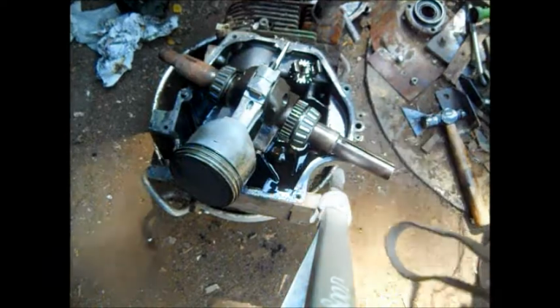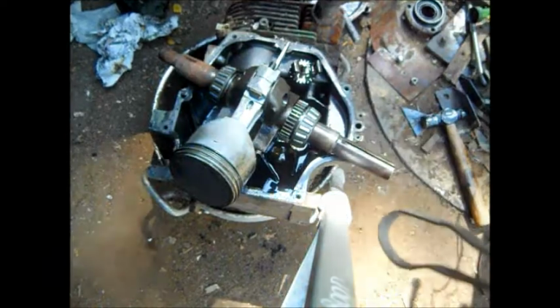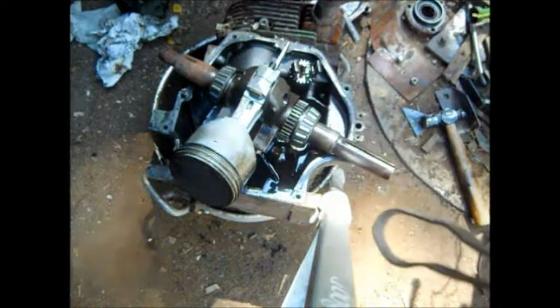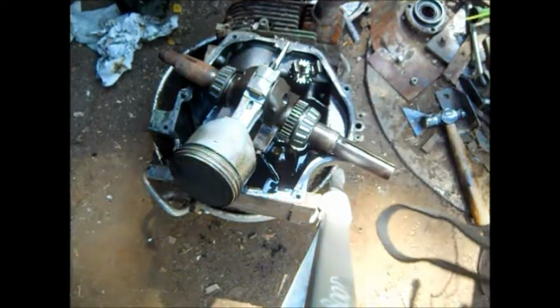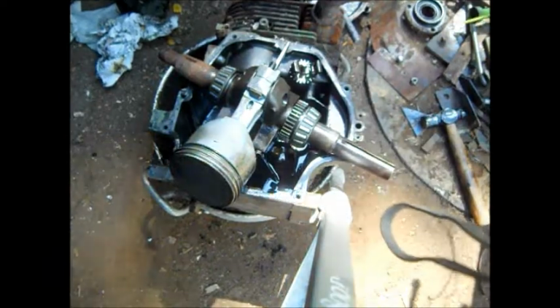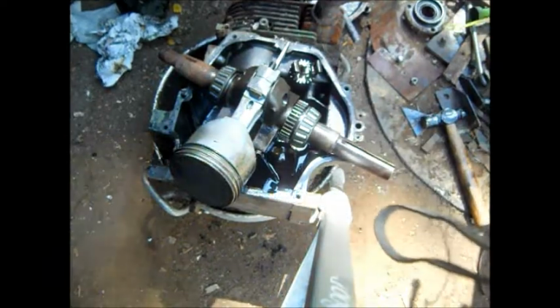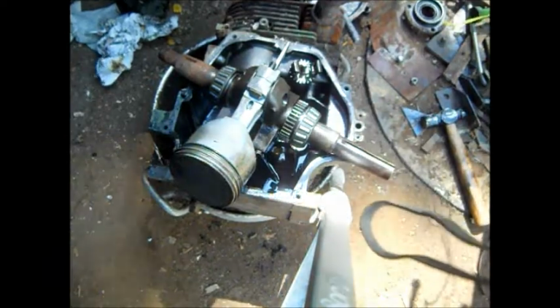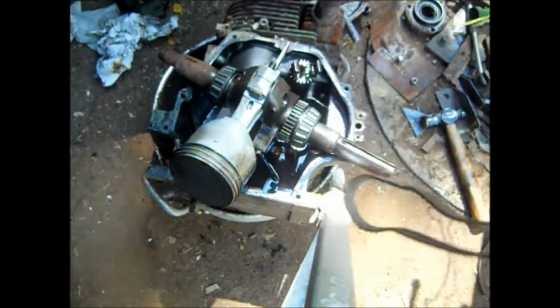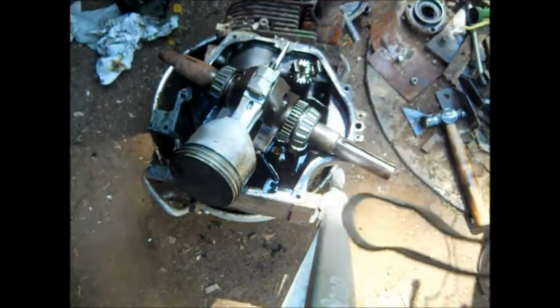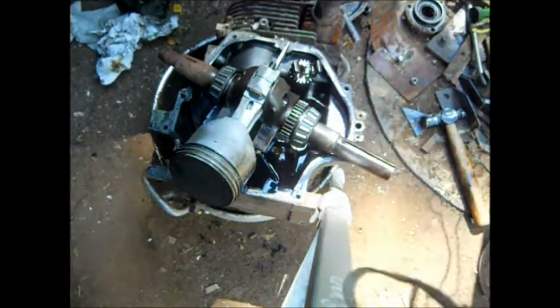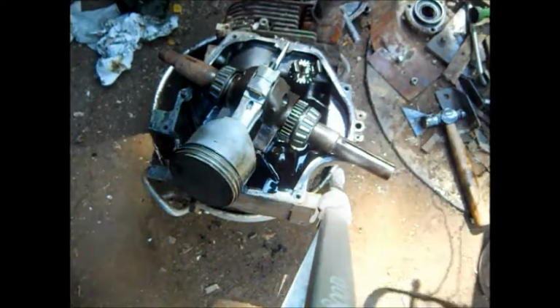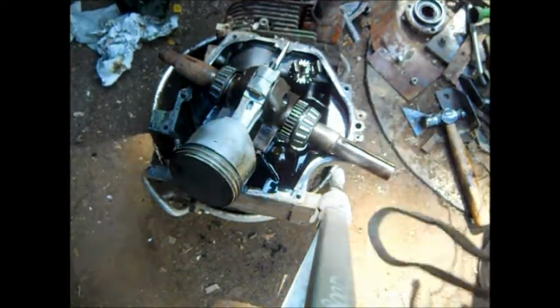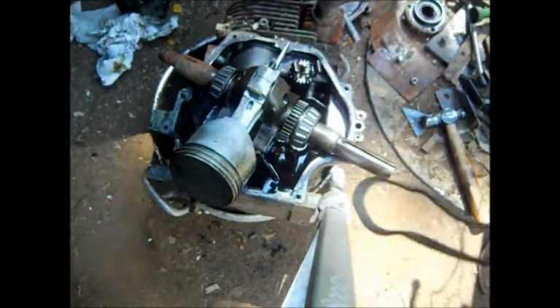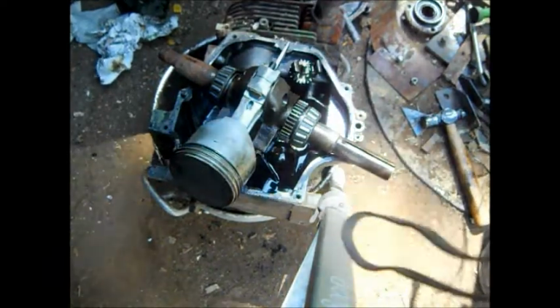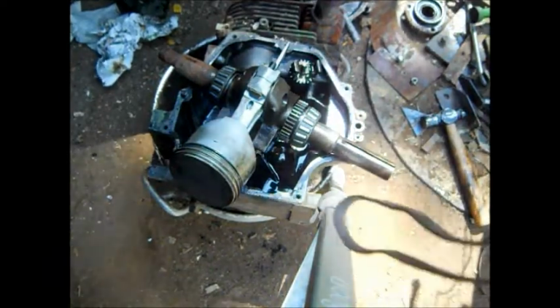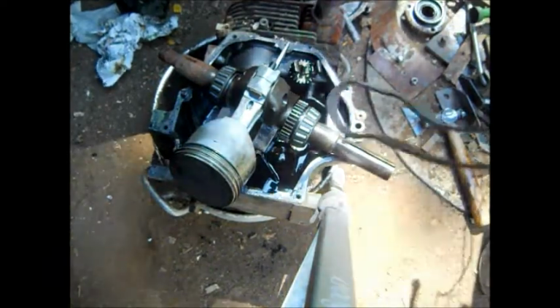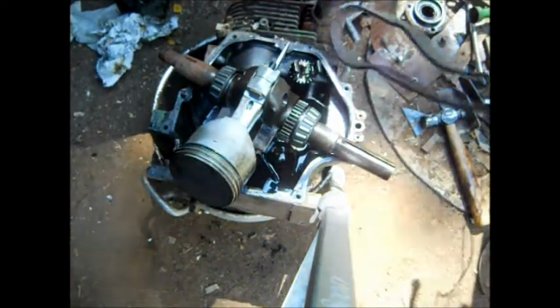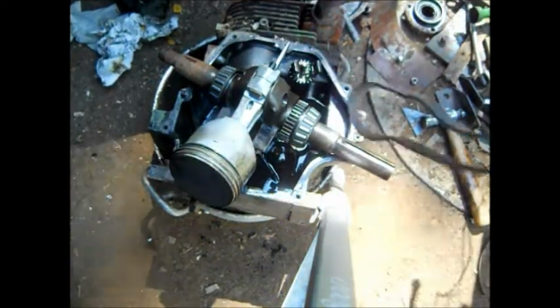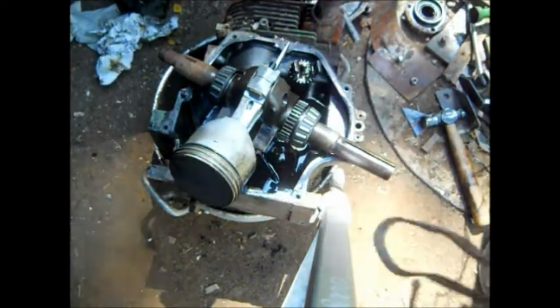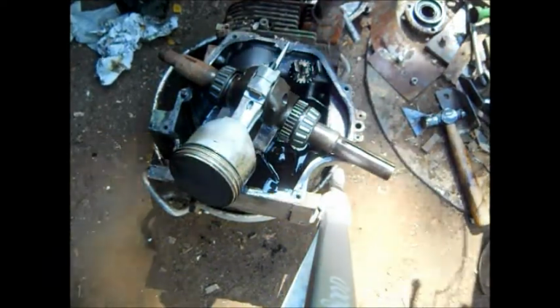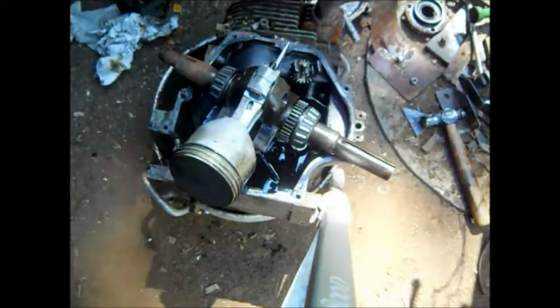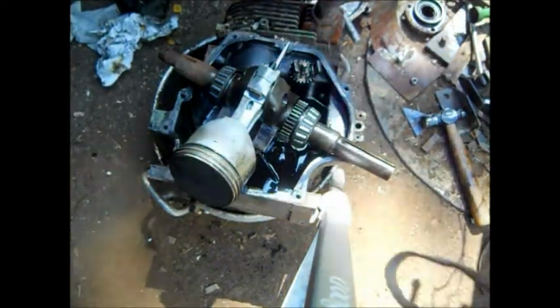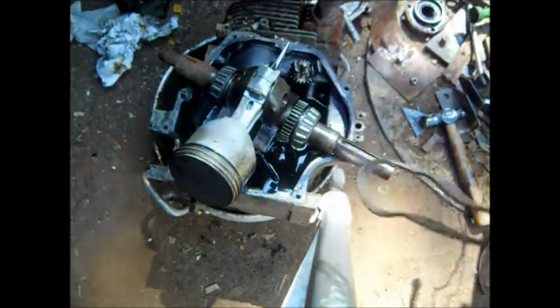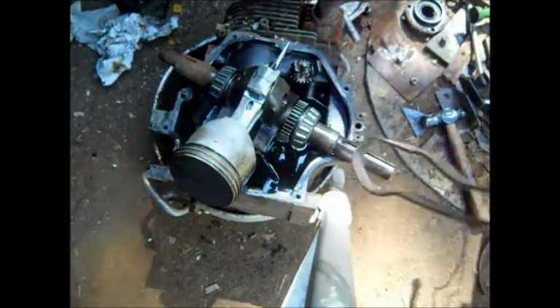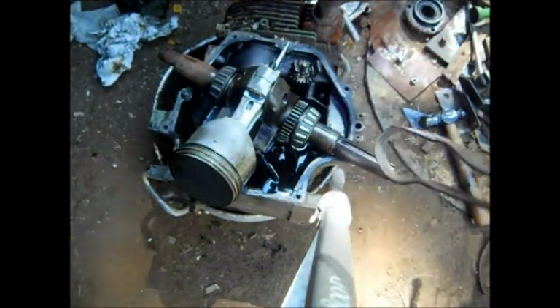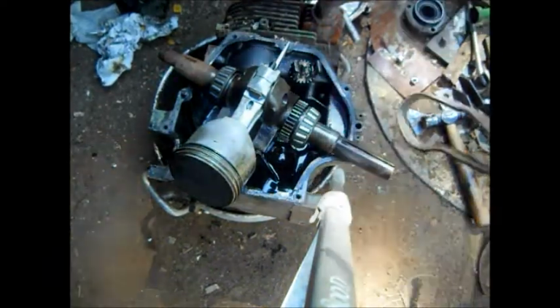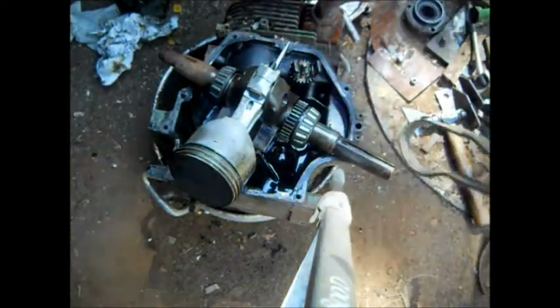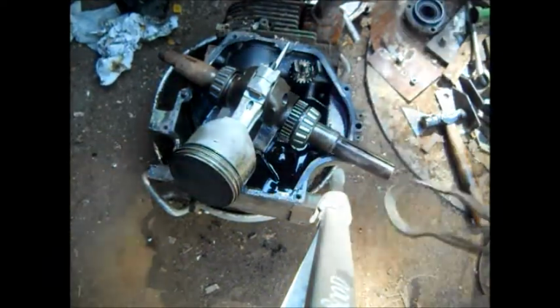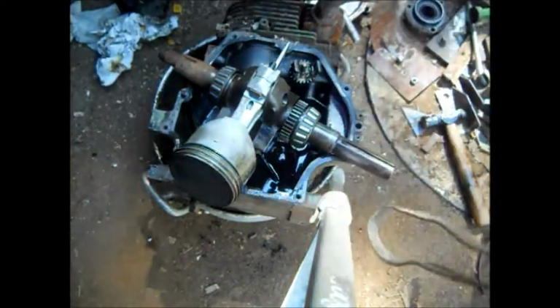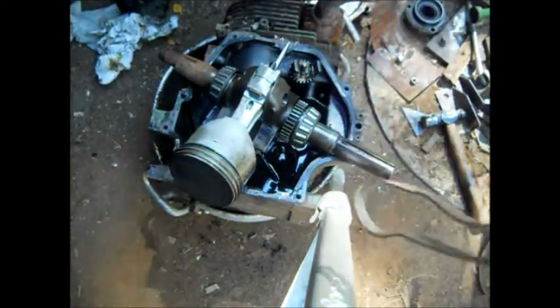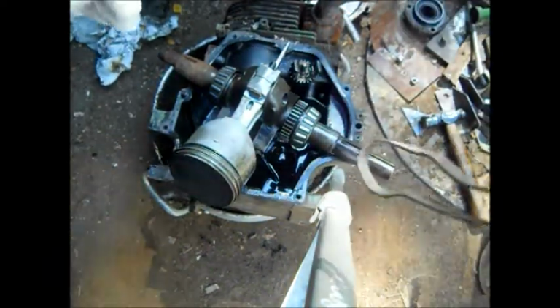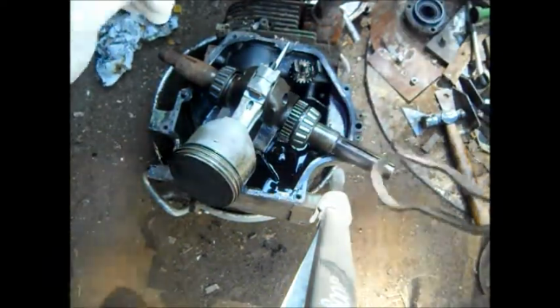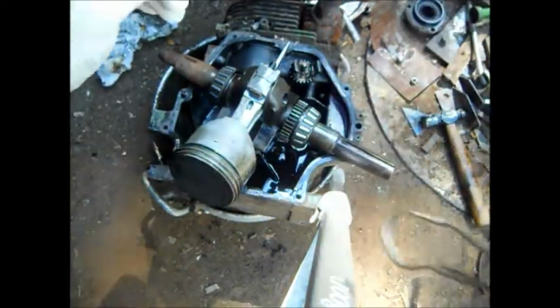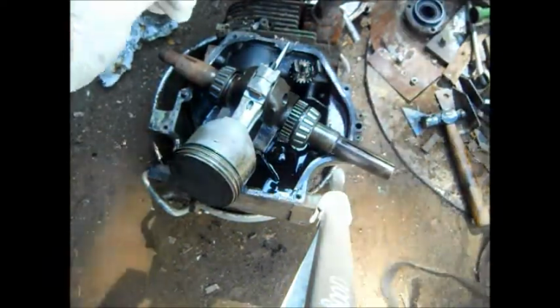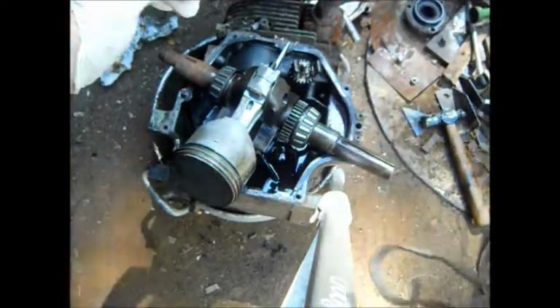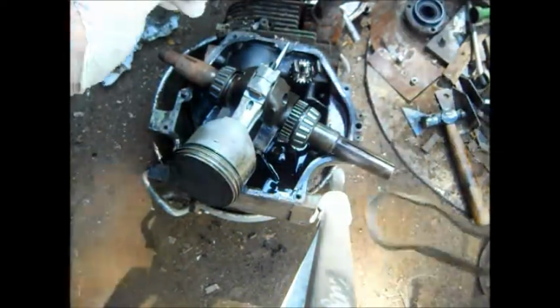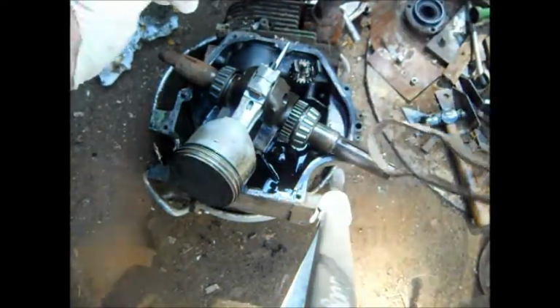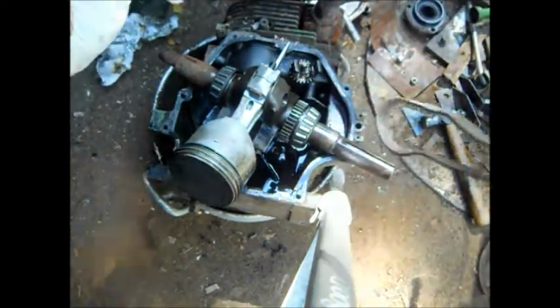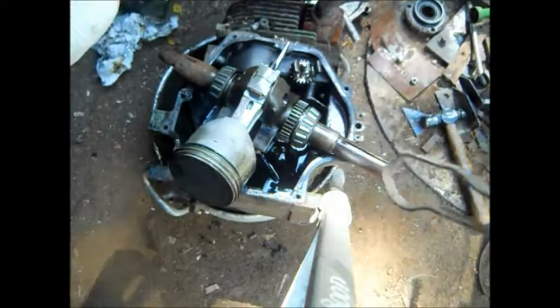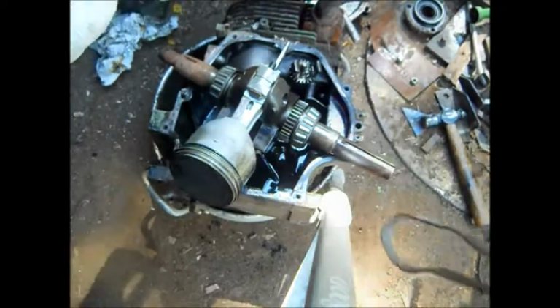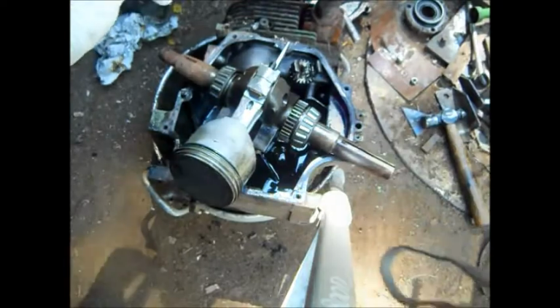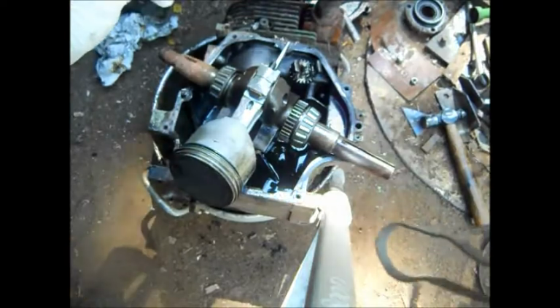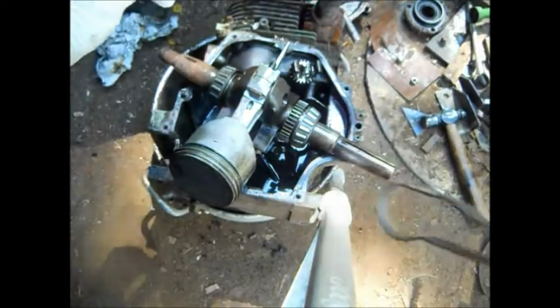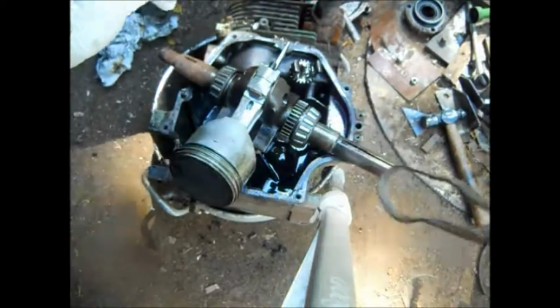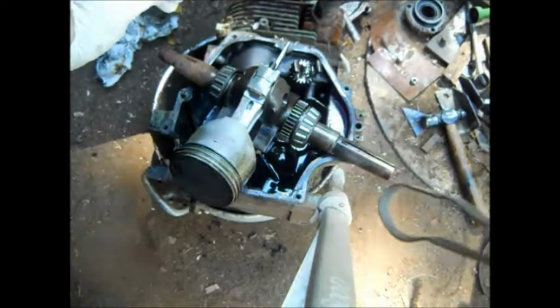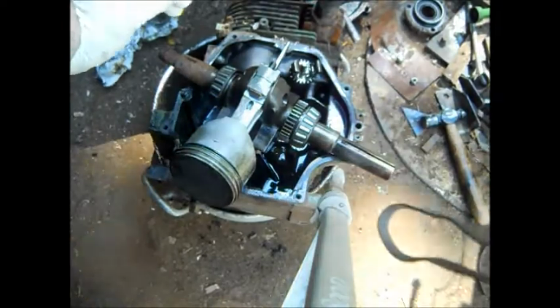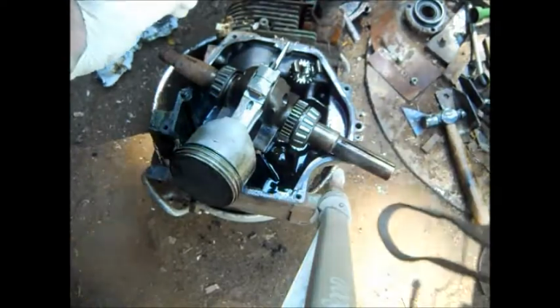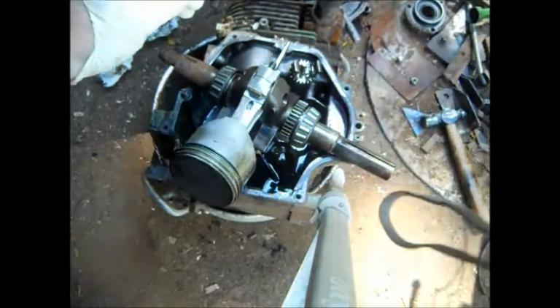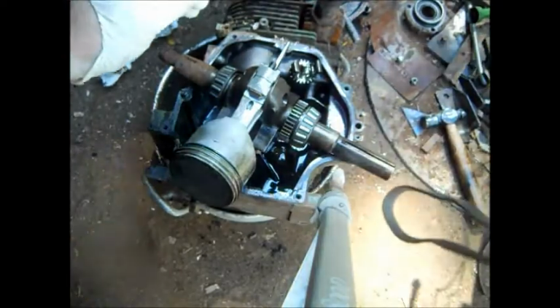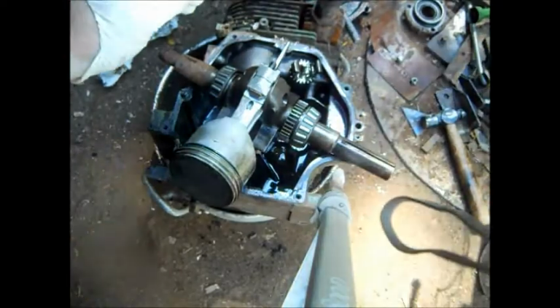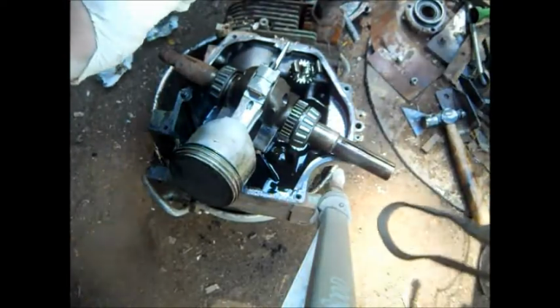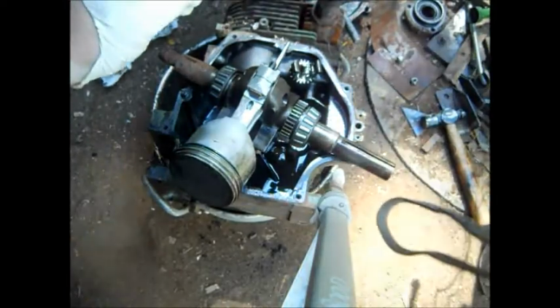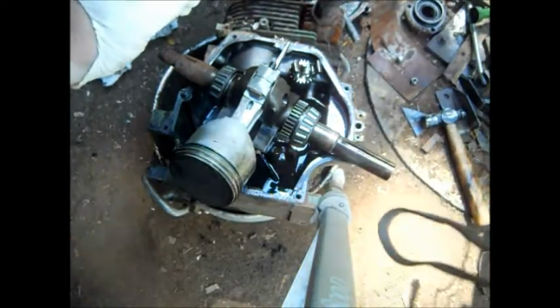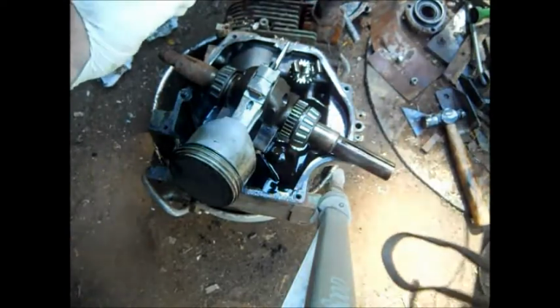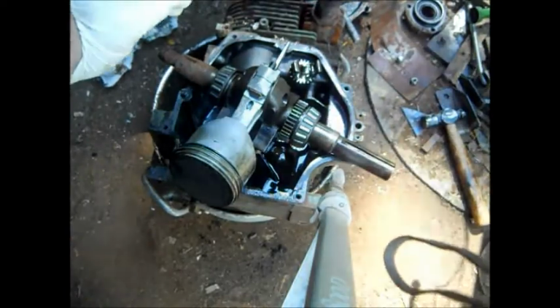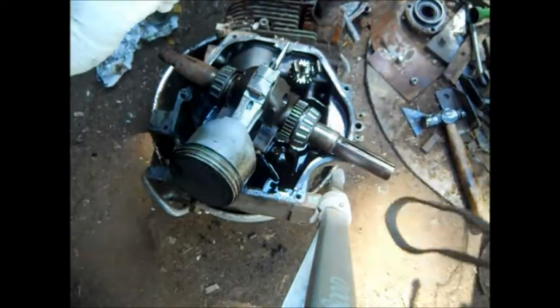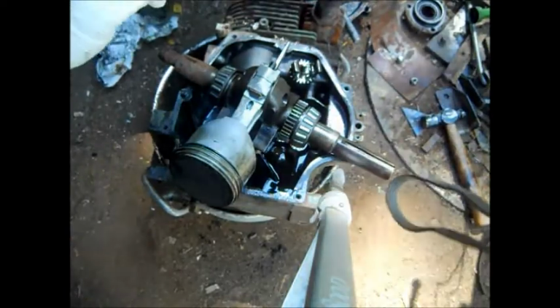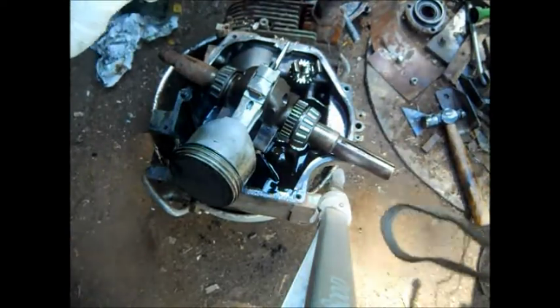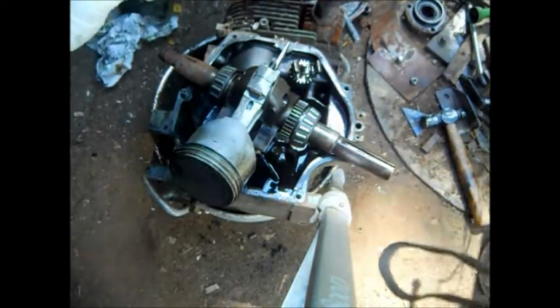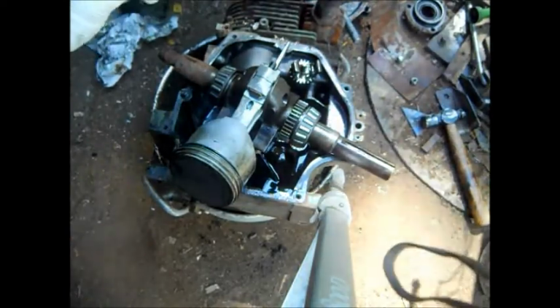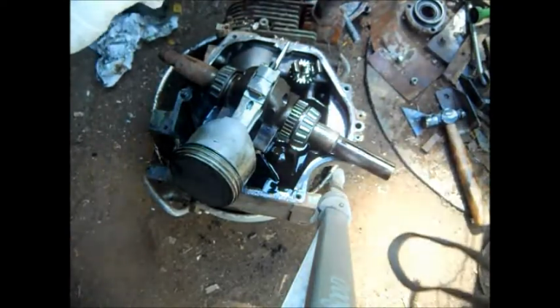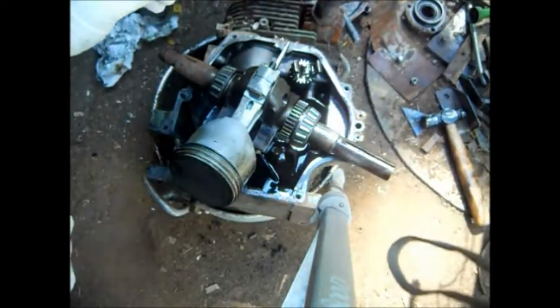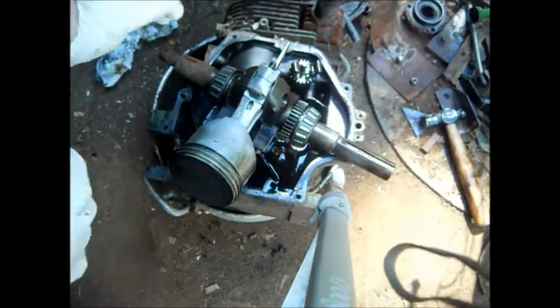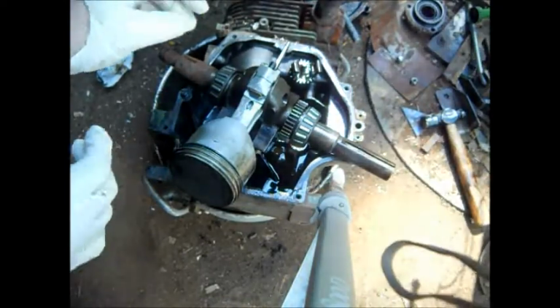Hello there, YouTube. I'm scrapping out this motor, so it doesn't matter to me how bad it is. Trust me, the head's warped, the head gasket's burned out.